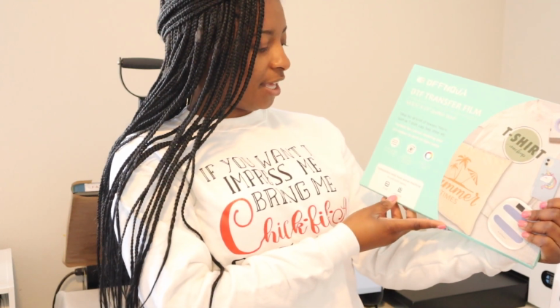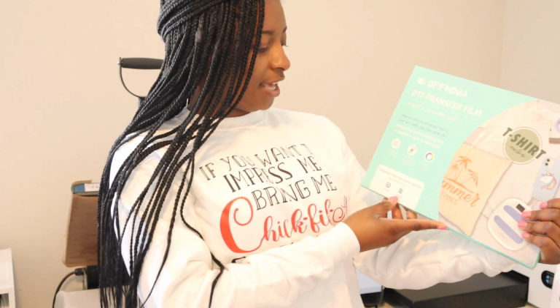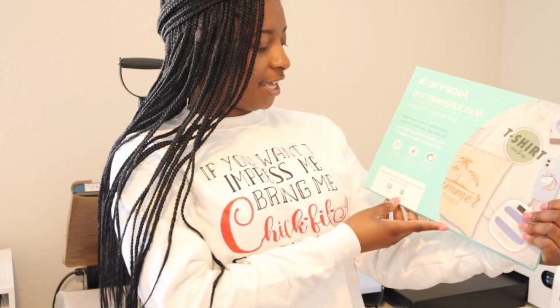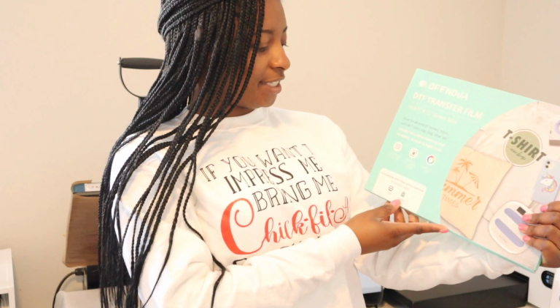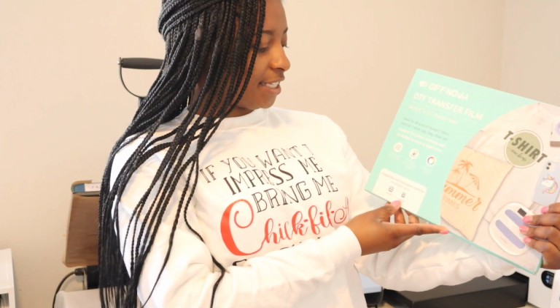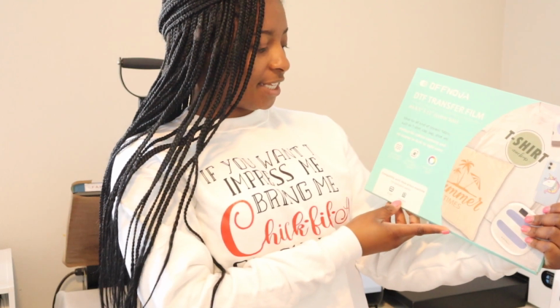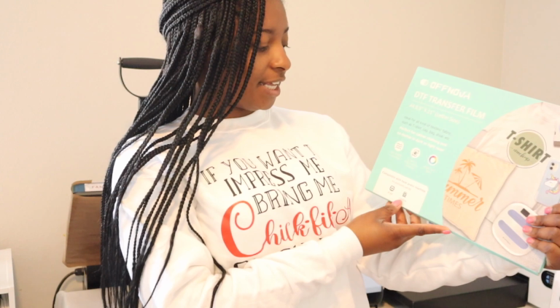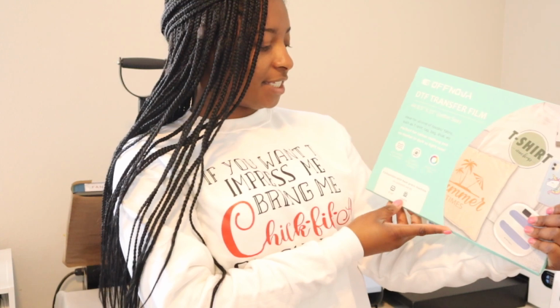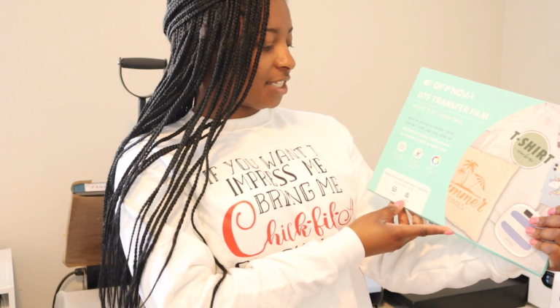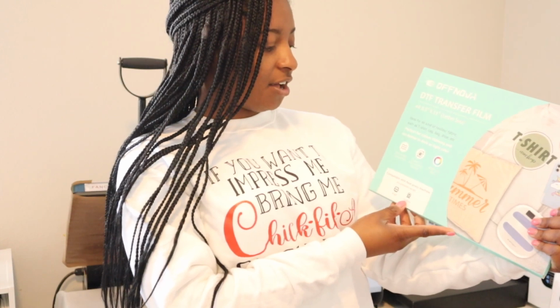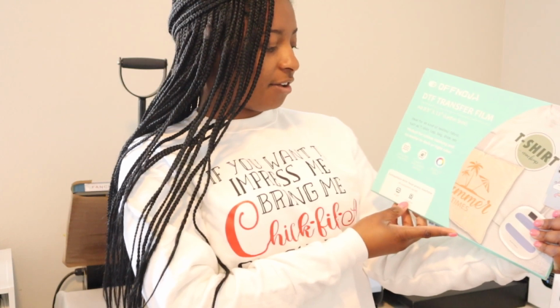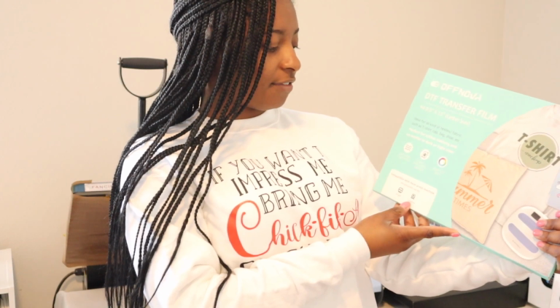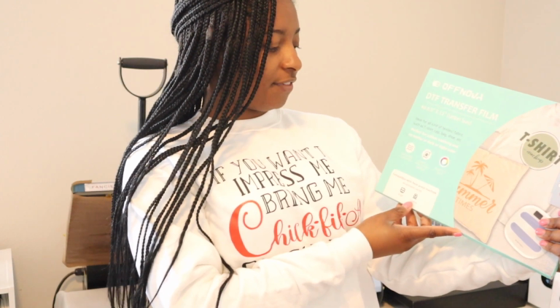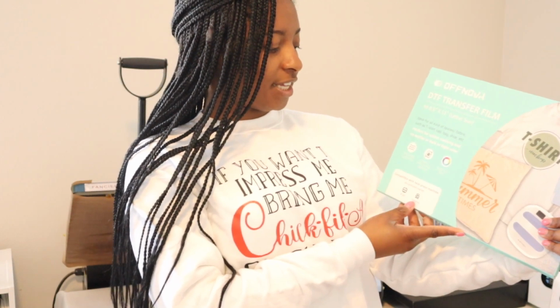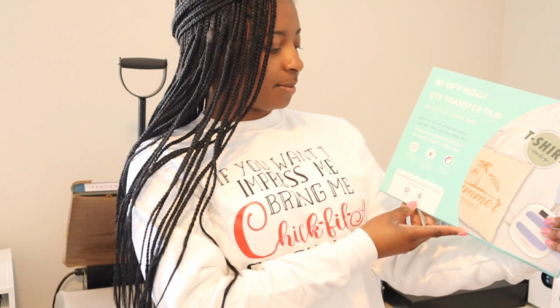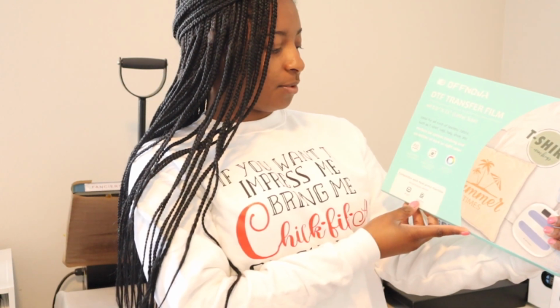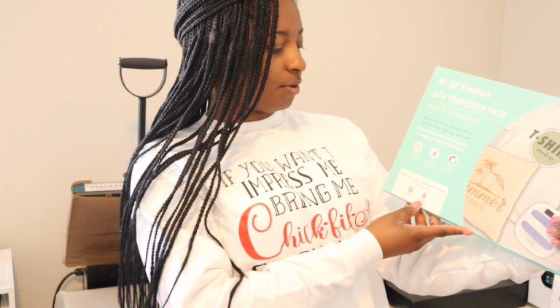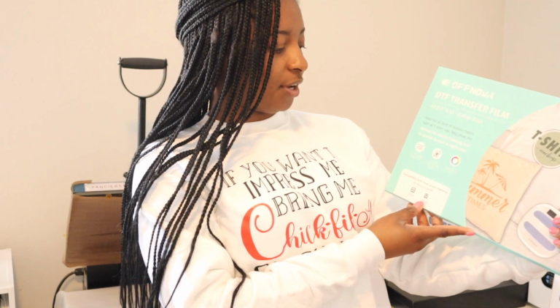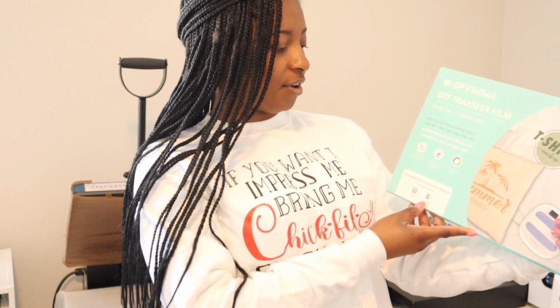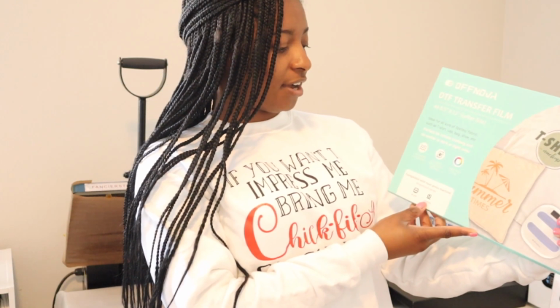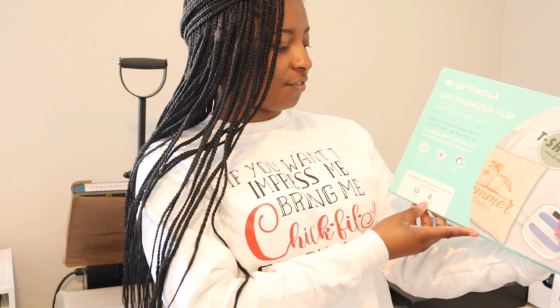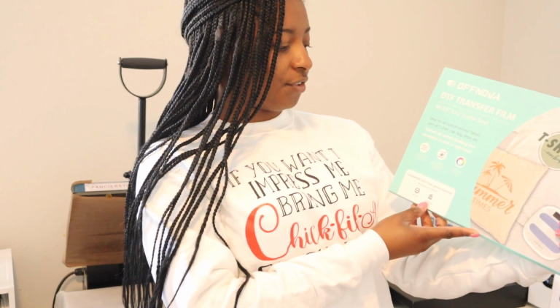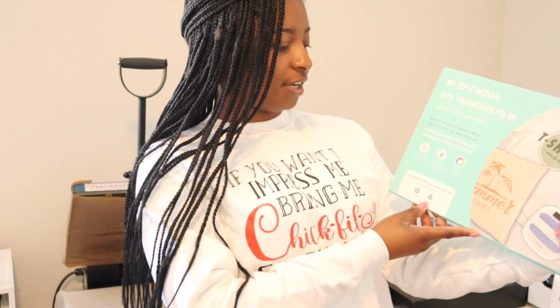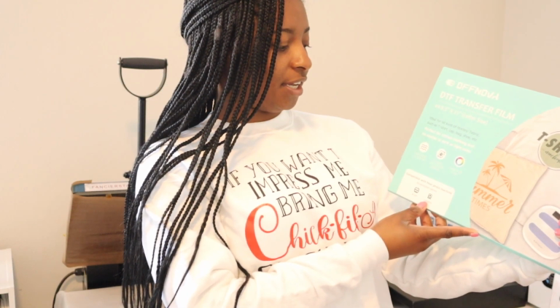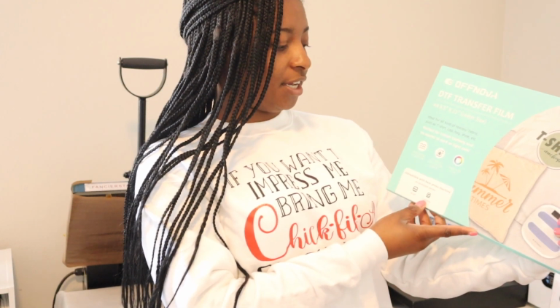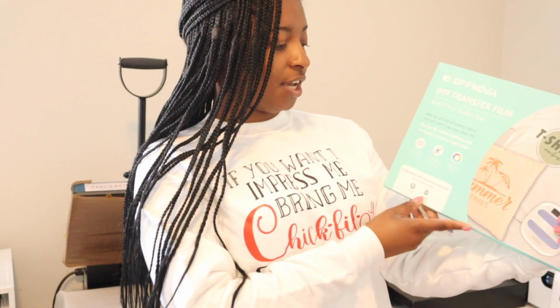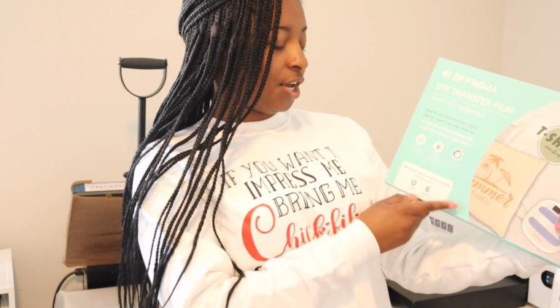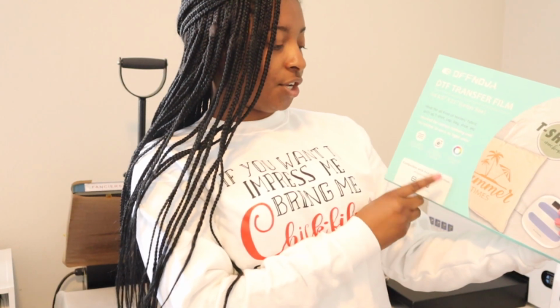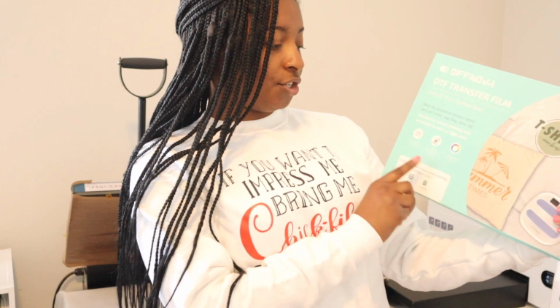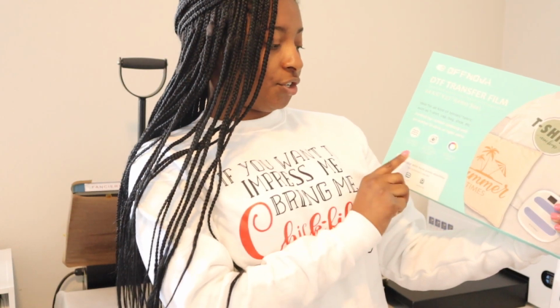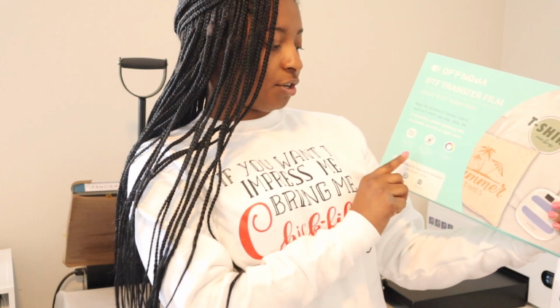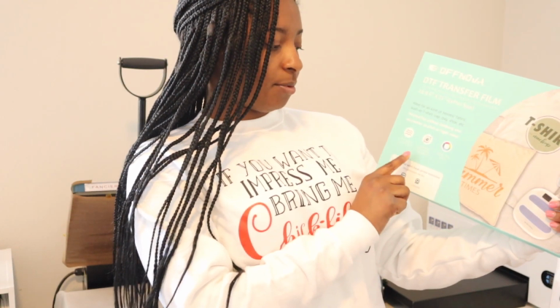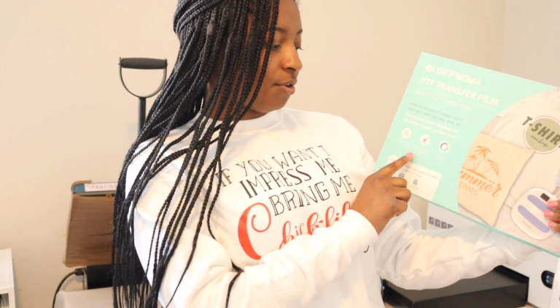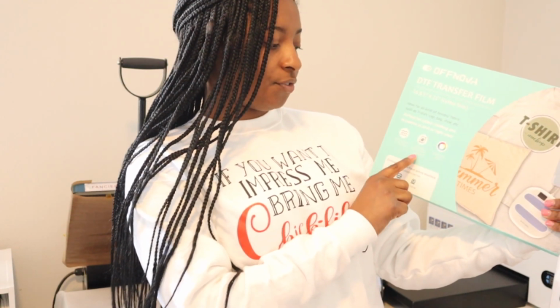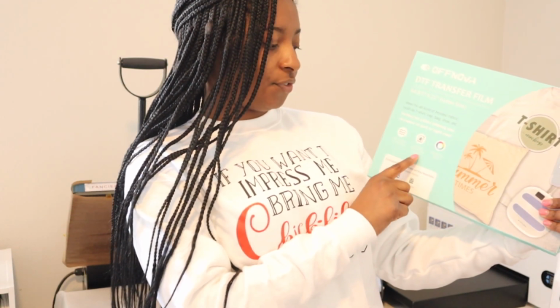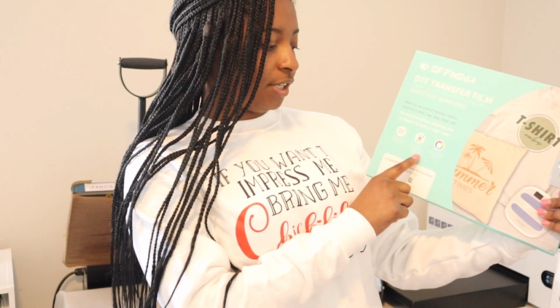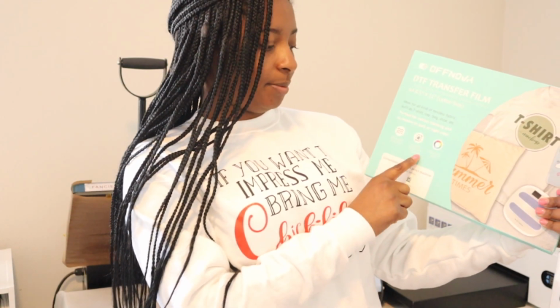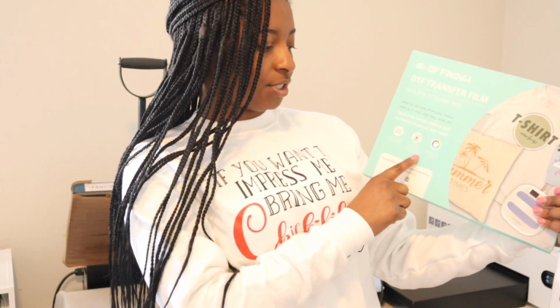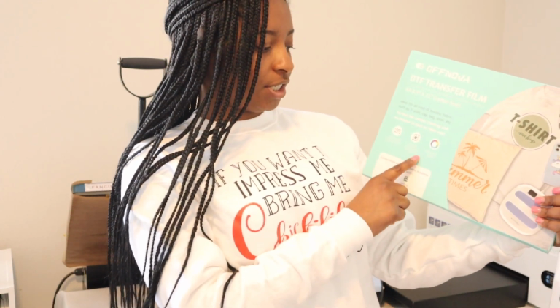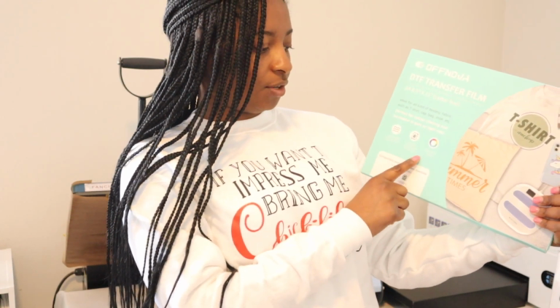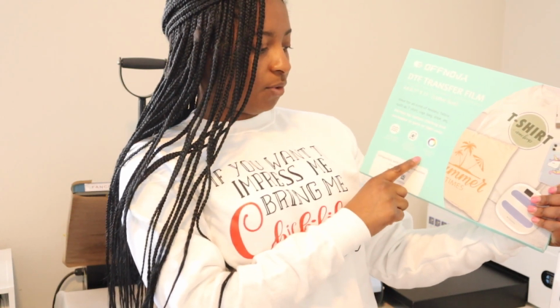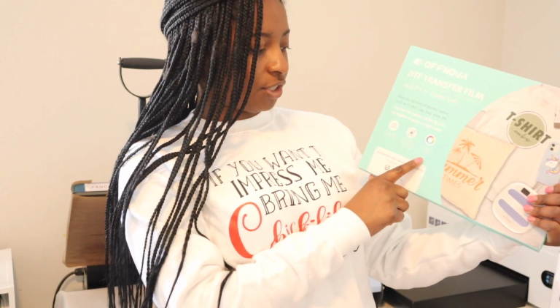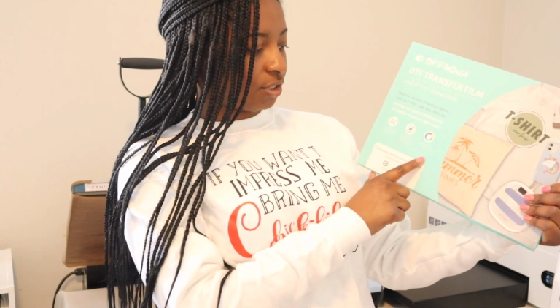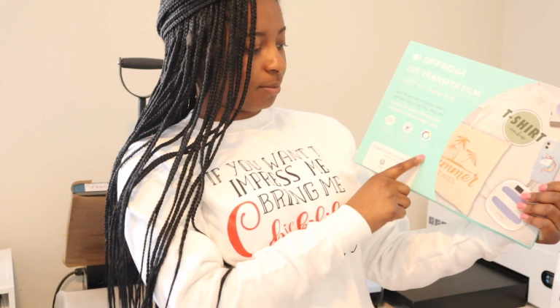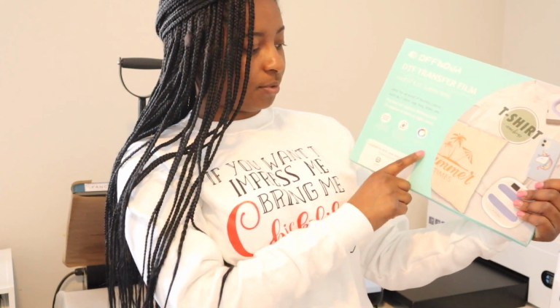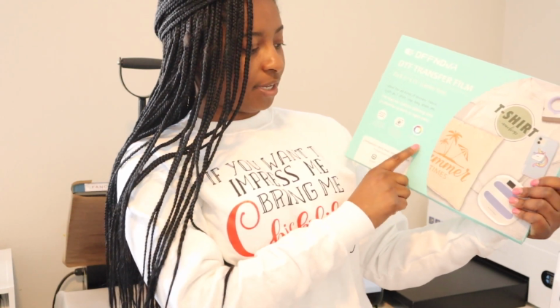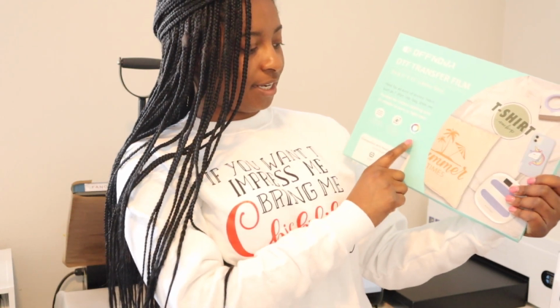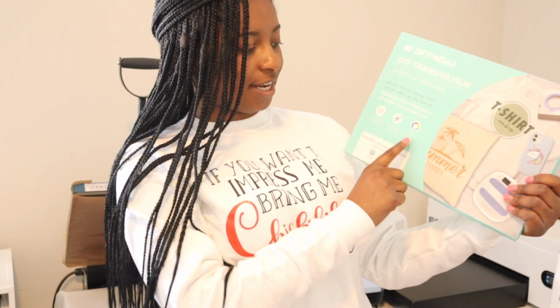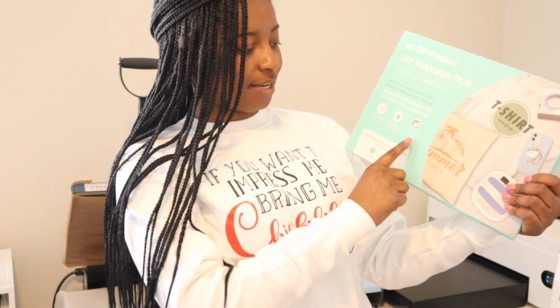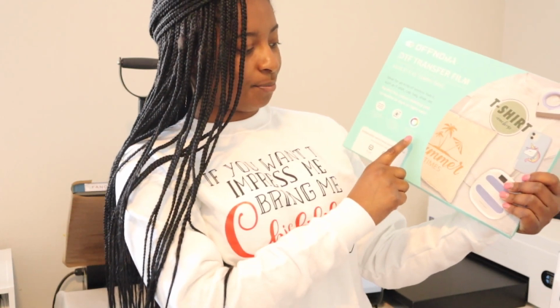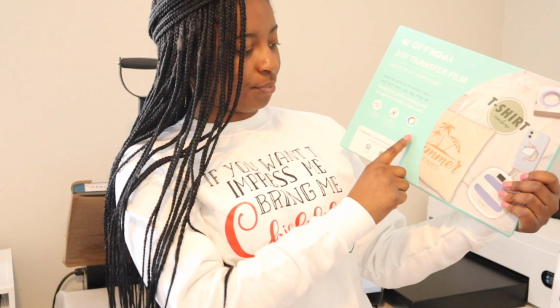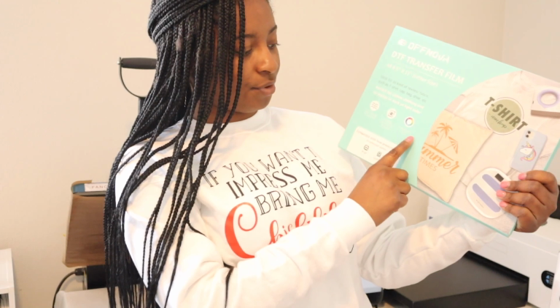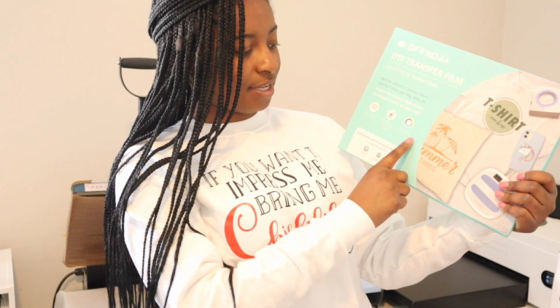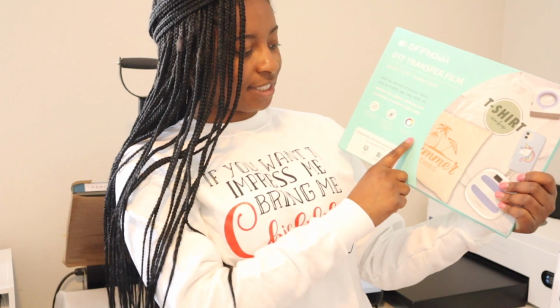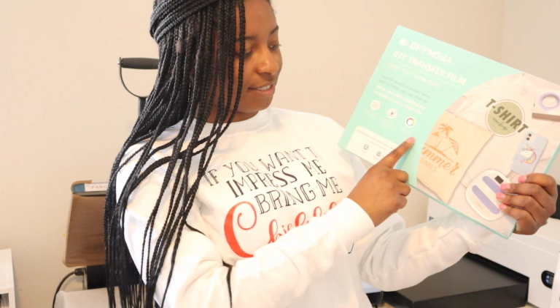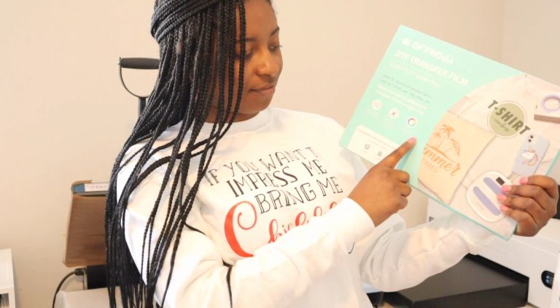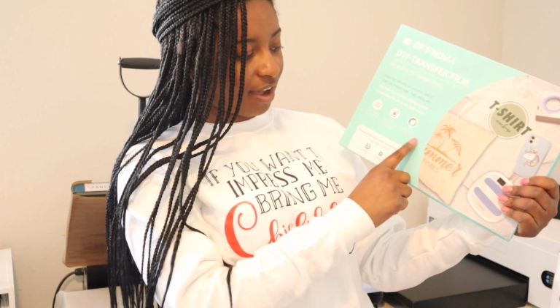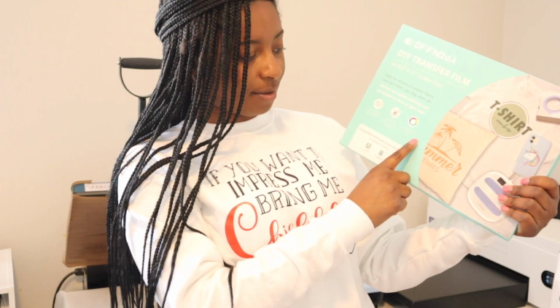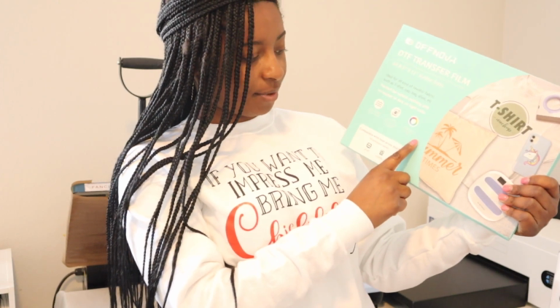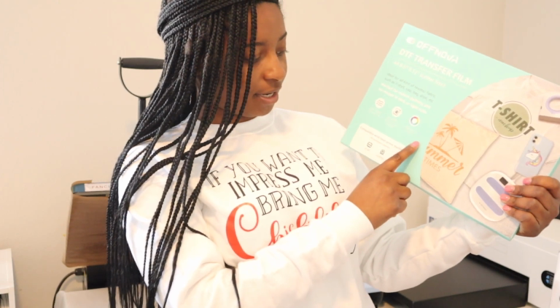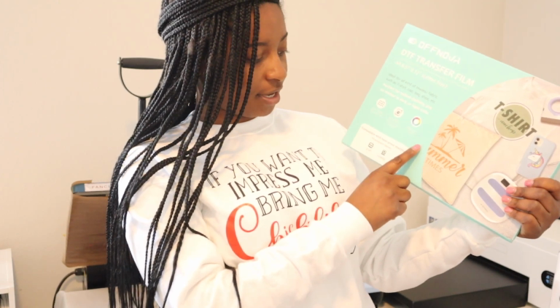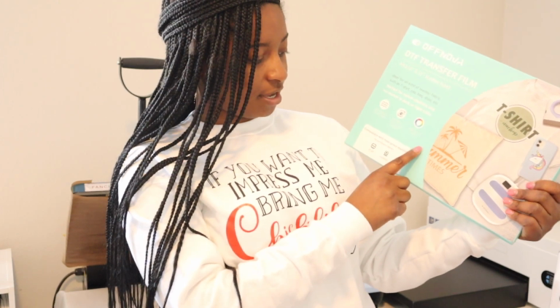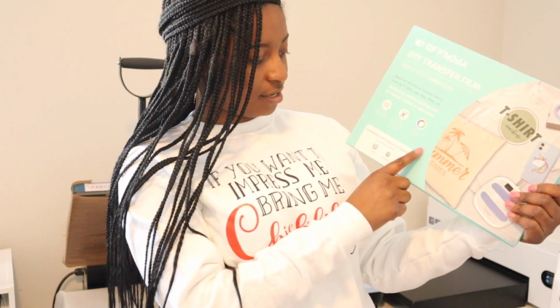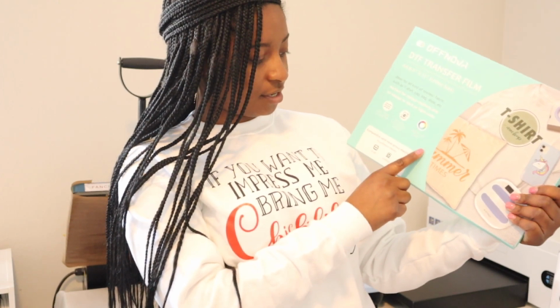It says it is soft, flexible, and crack-free, durable, fully machine washable, and it prints vibrant colors.